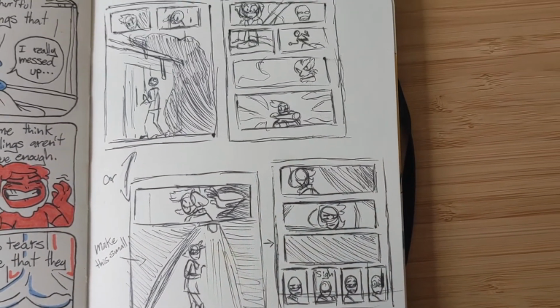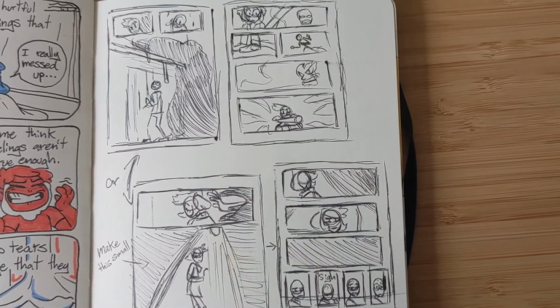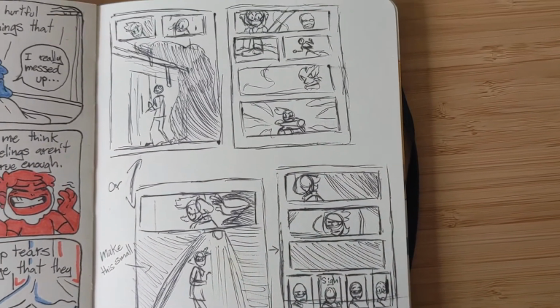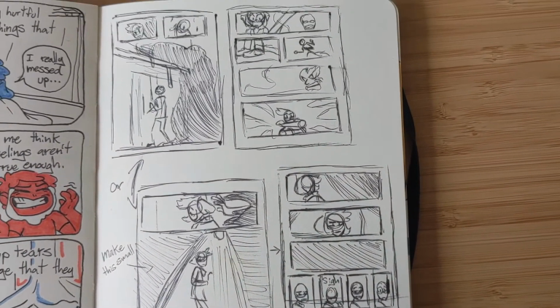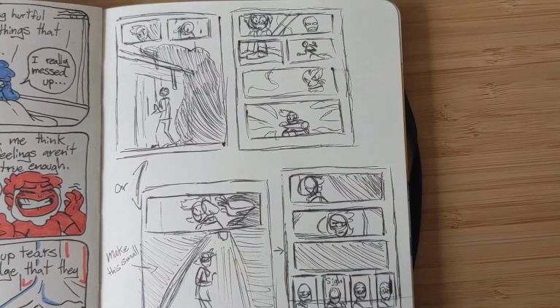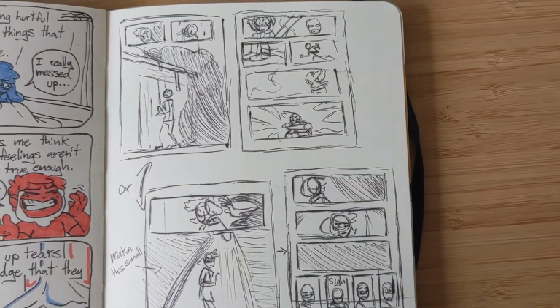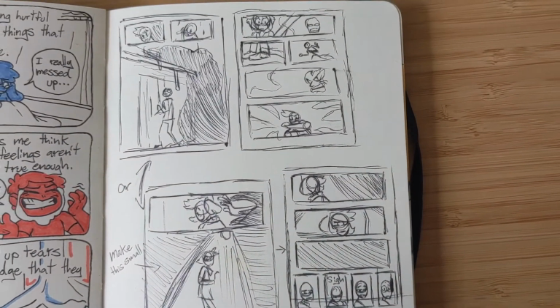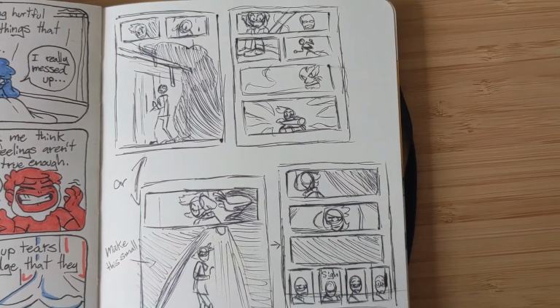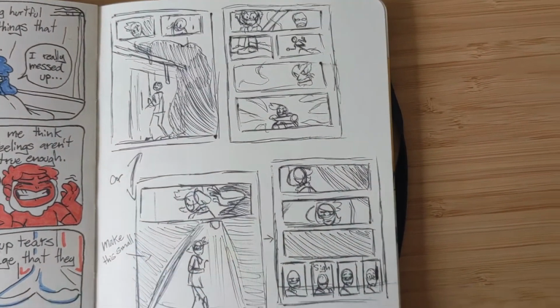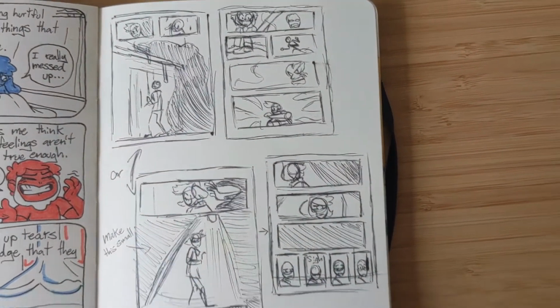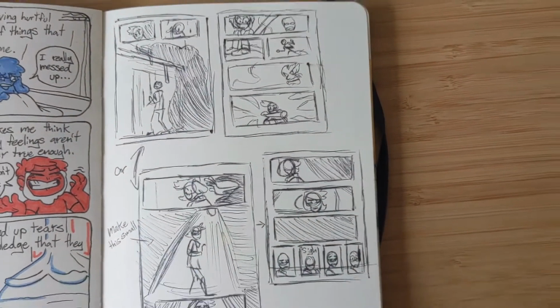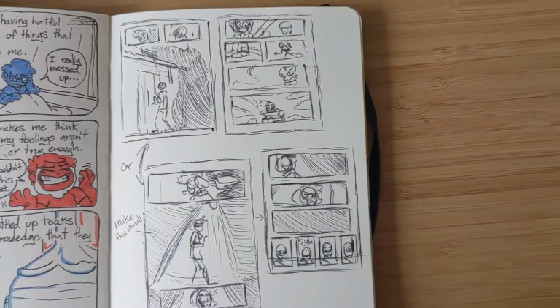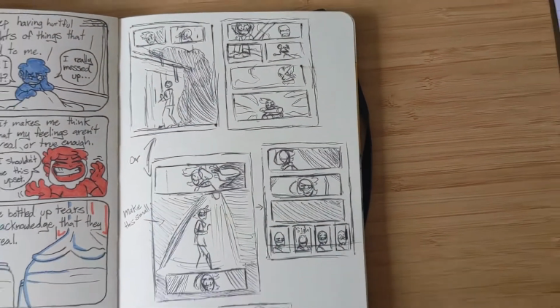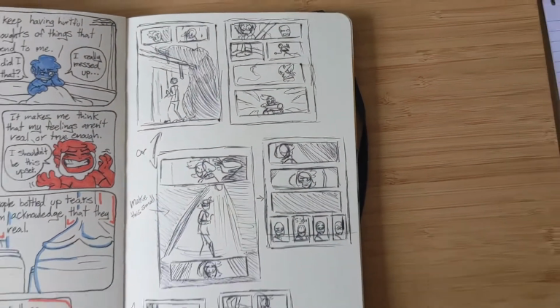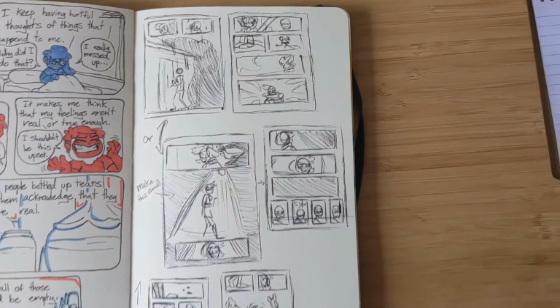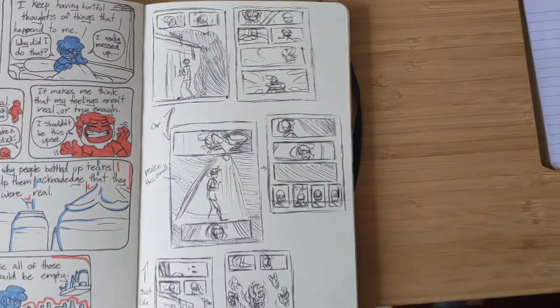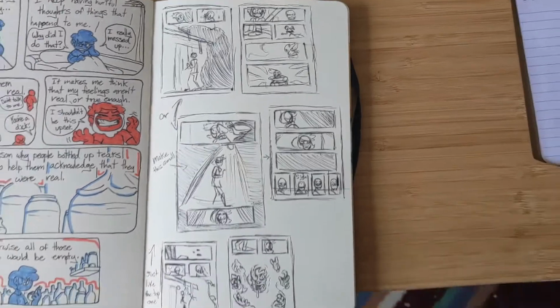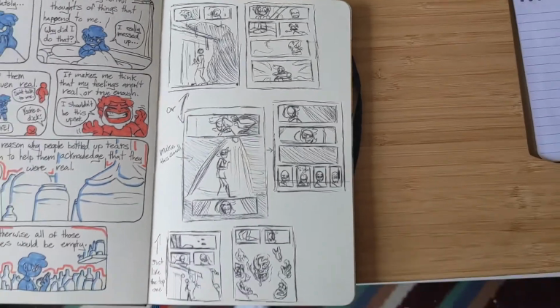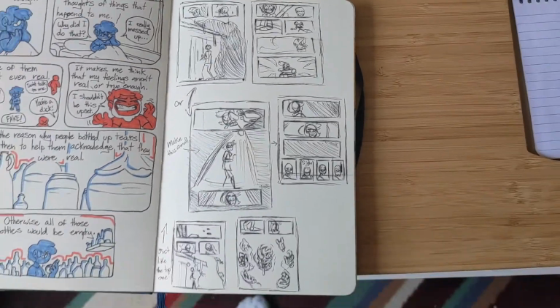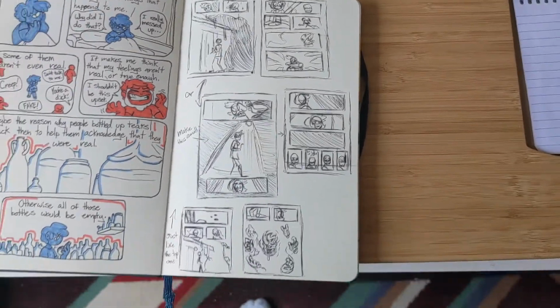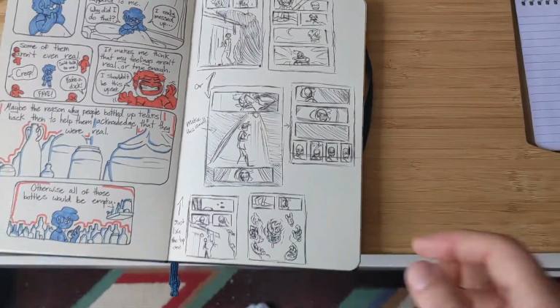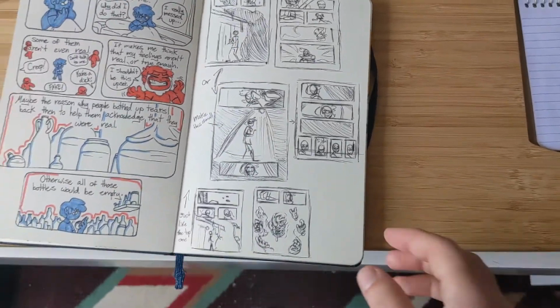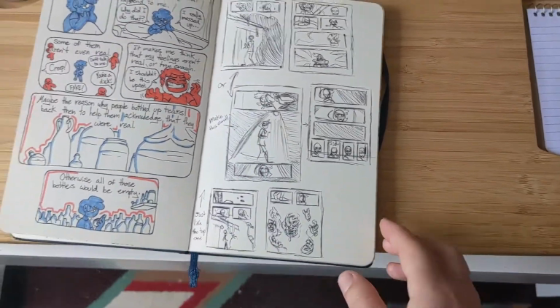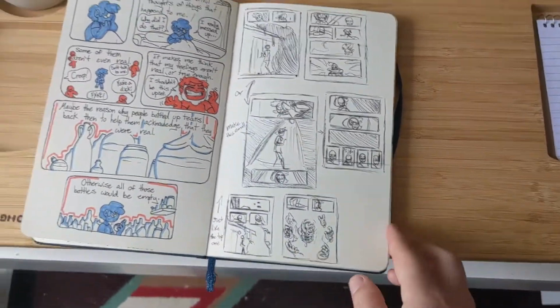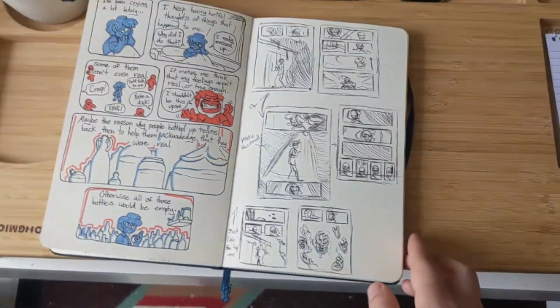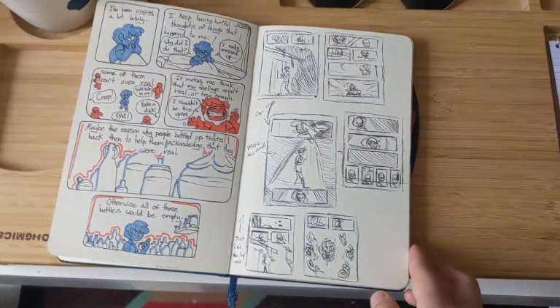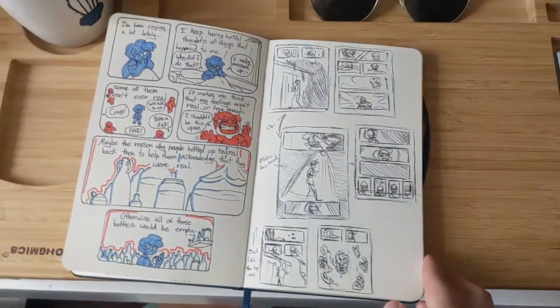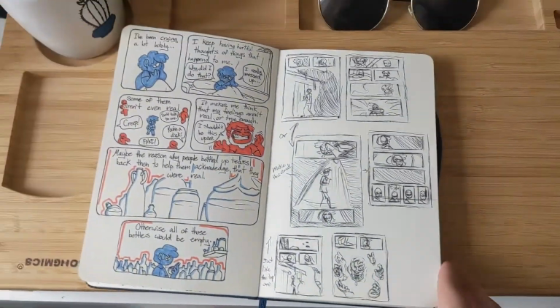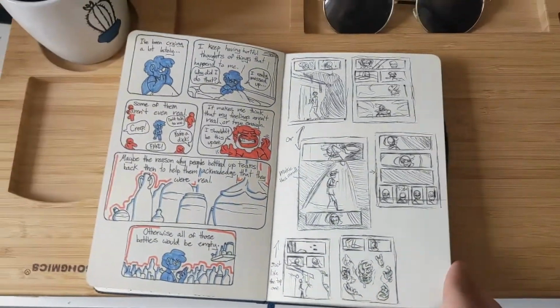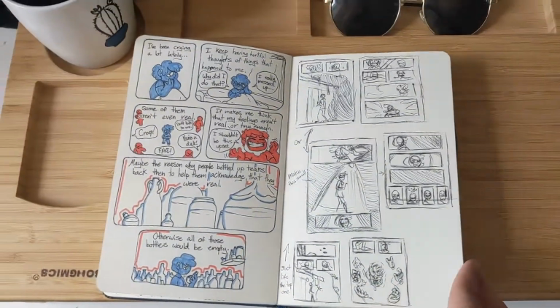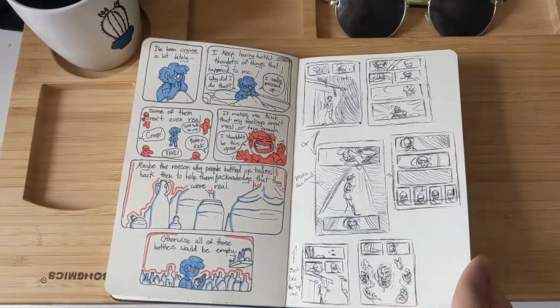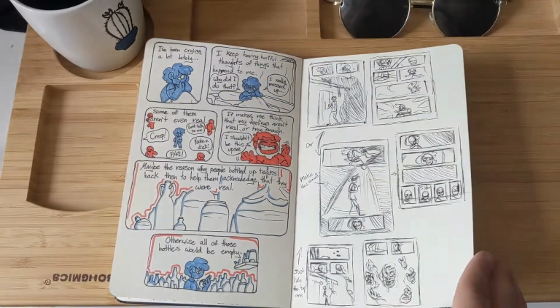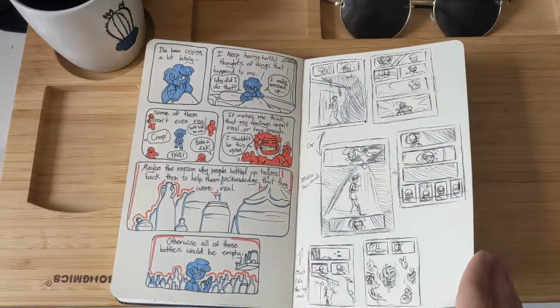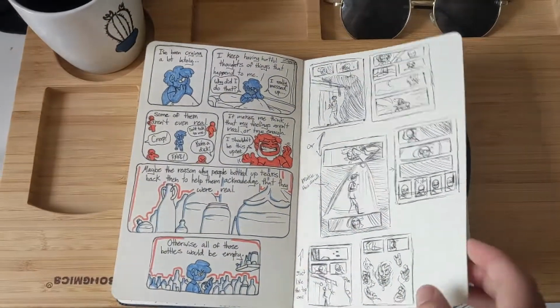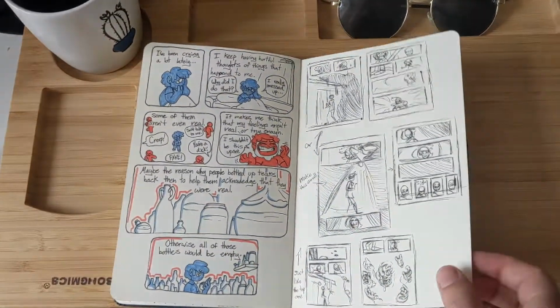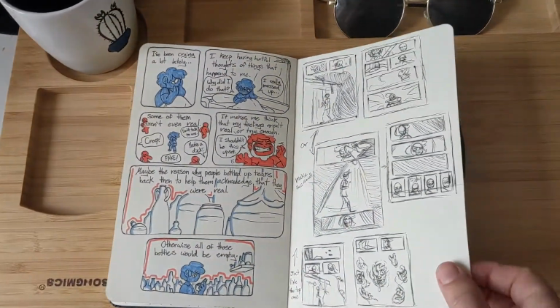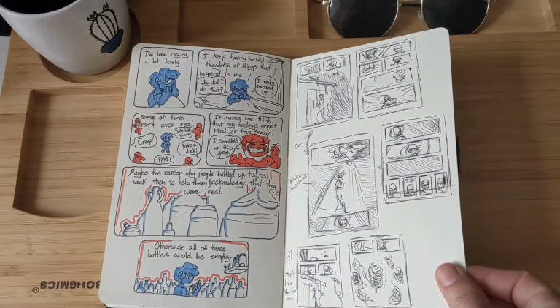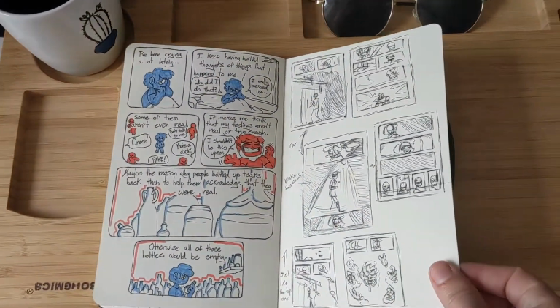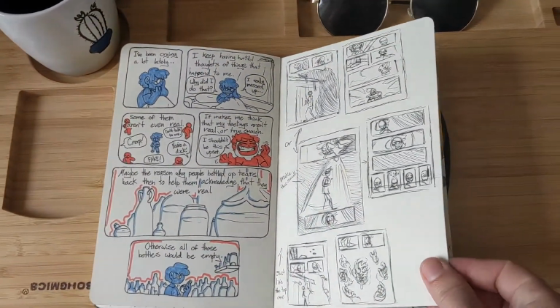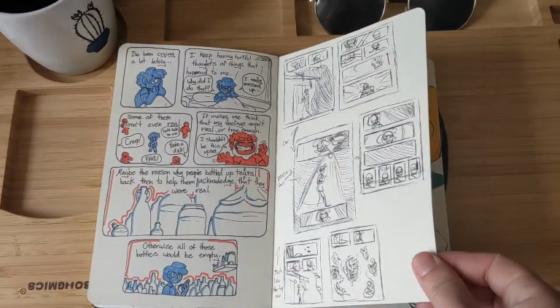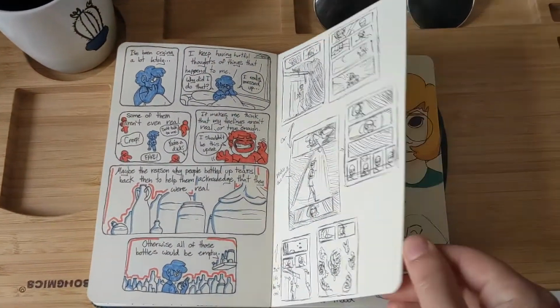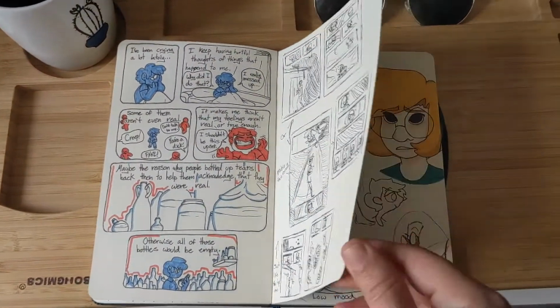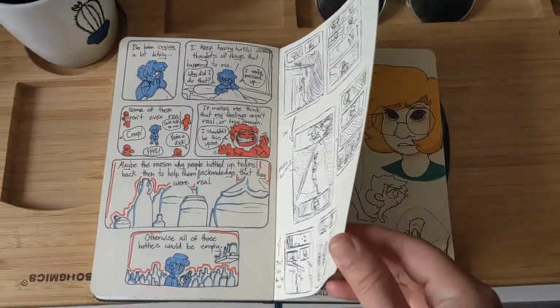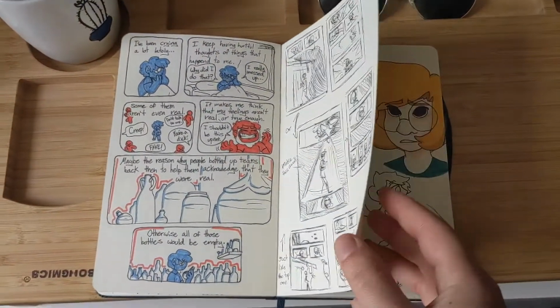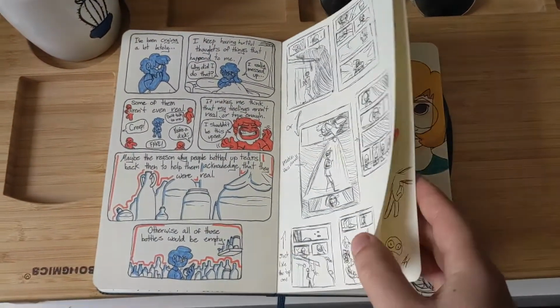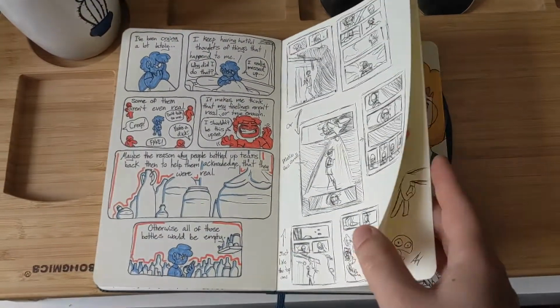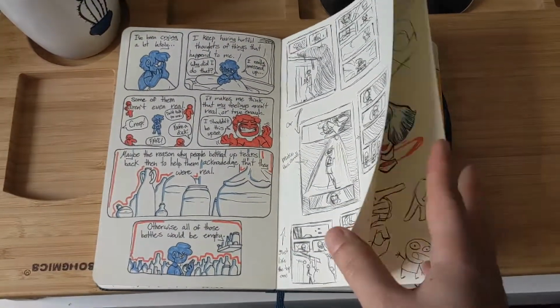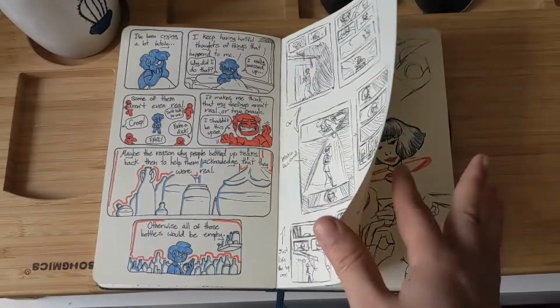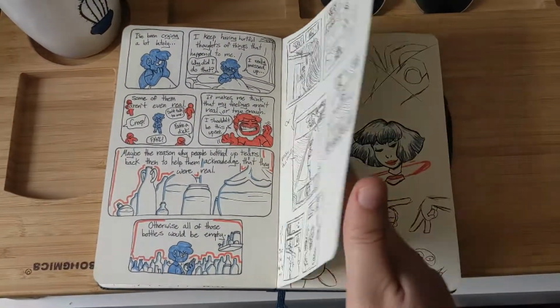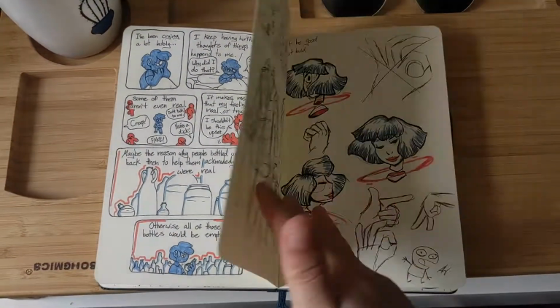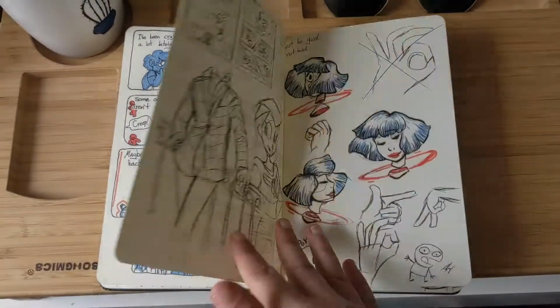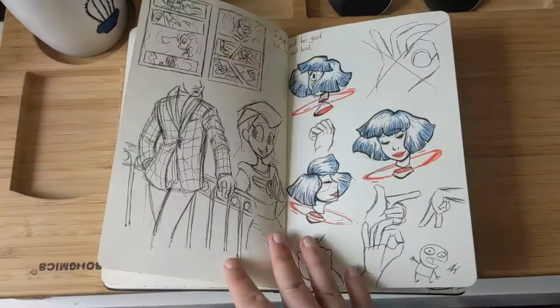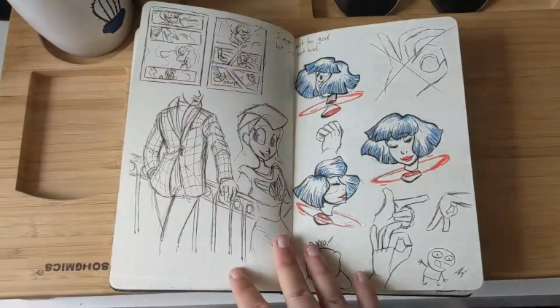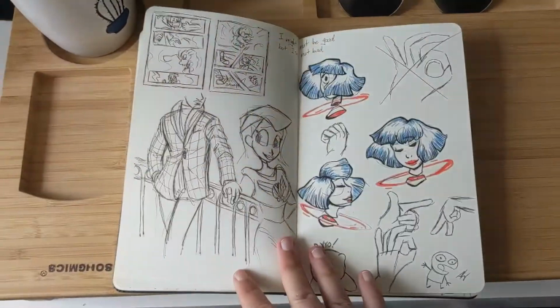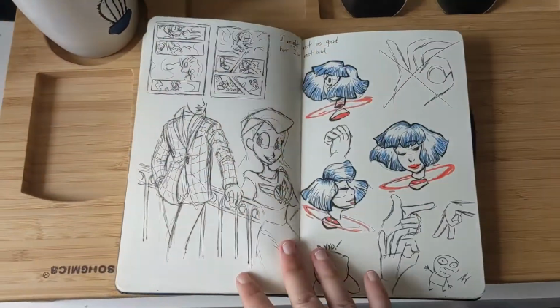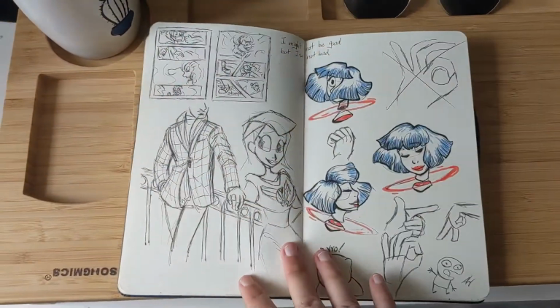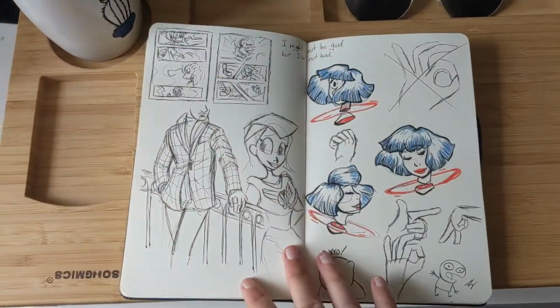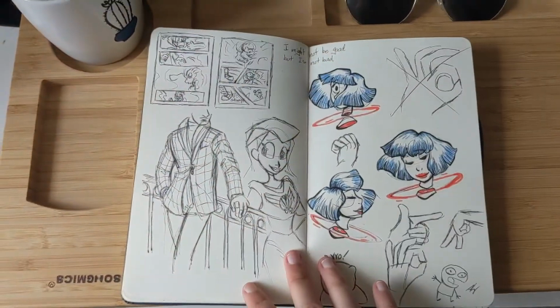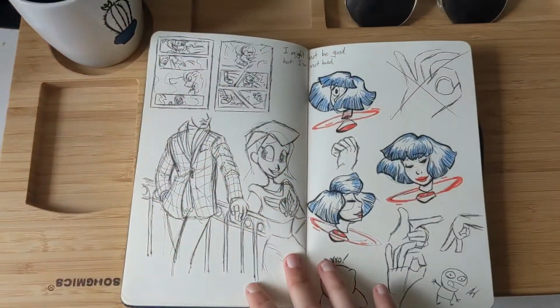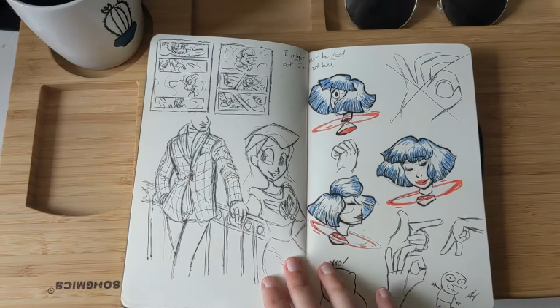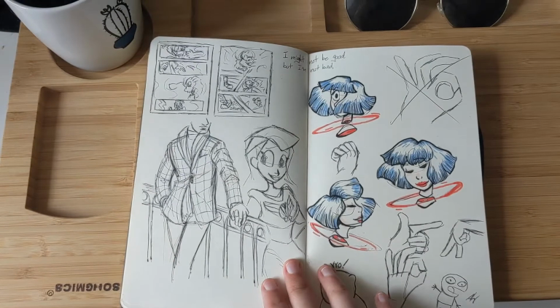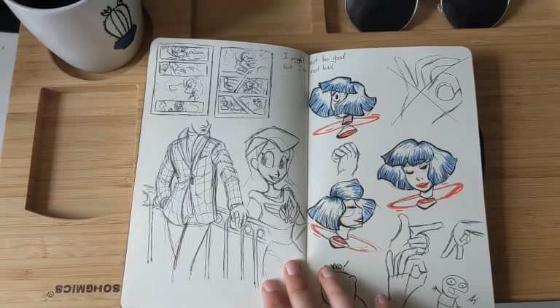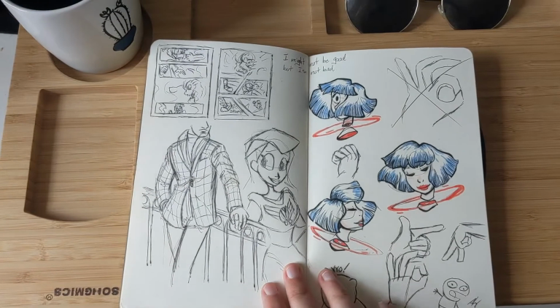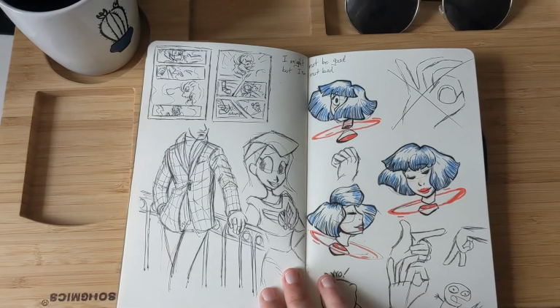Thumbnailing is fun — I think it's a good process to do when you're making a comic.